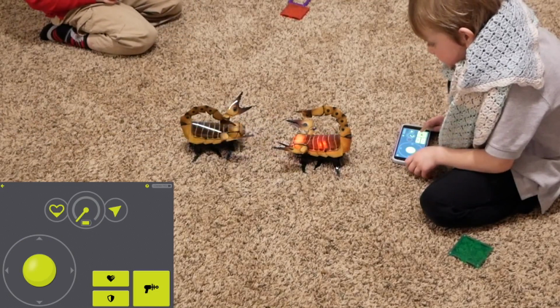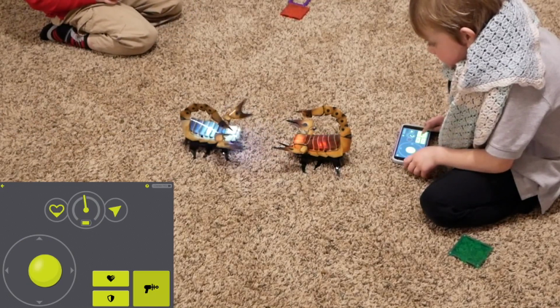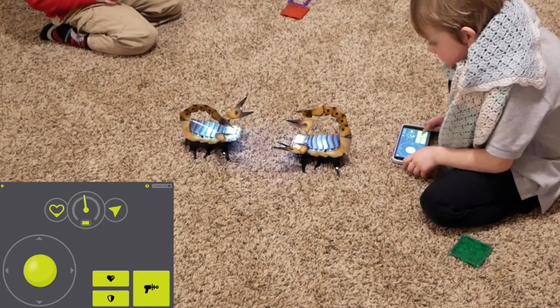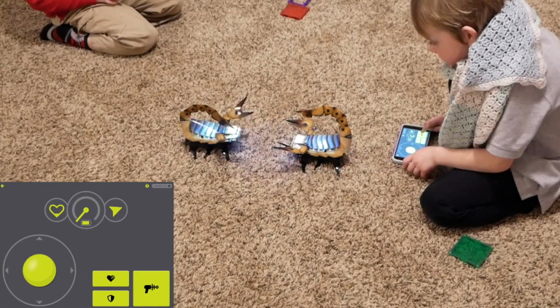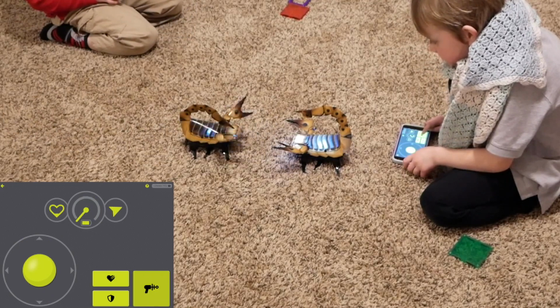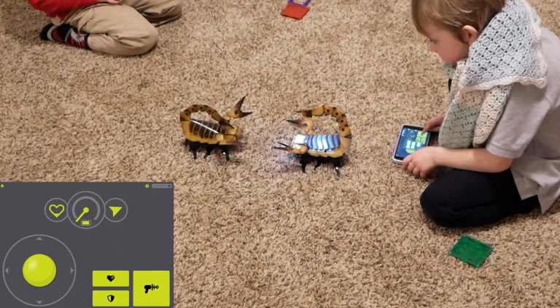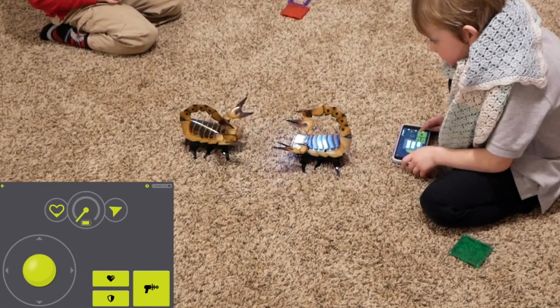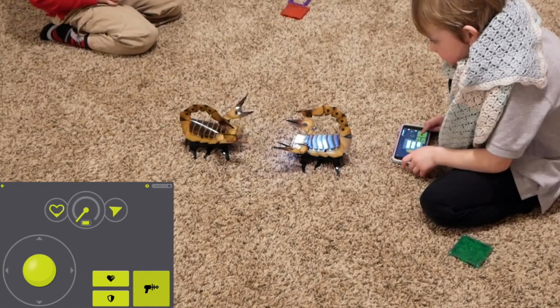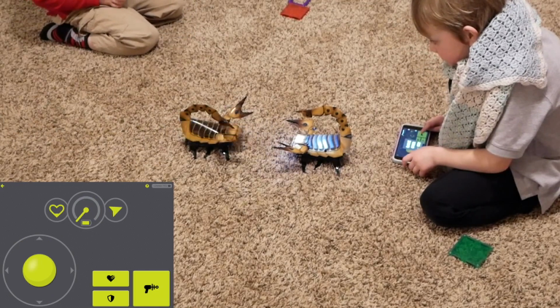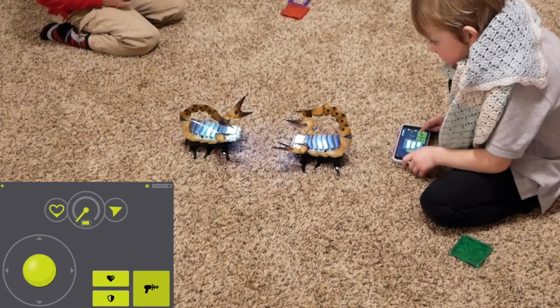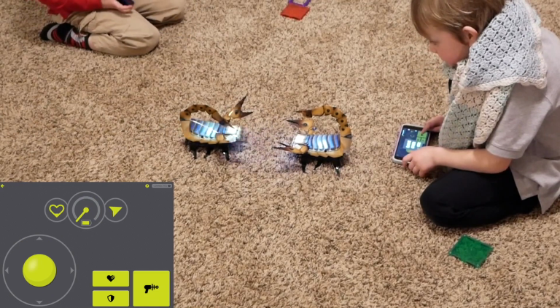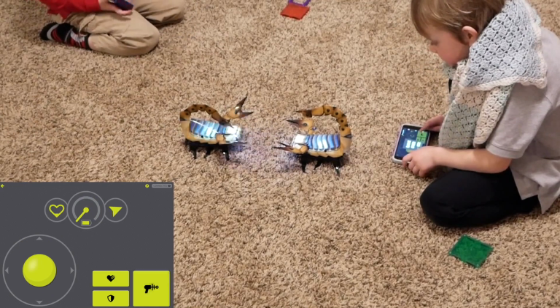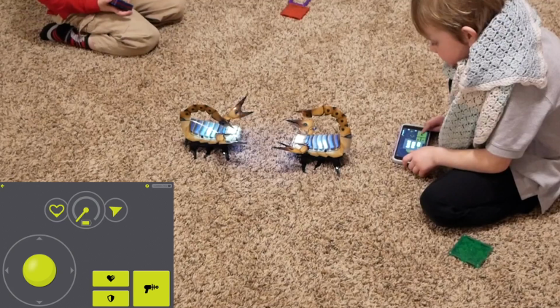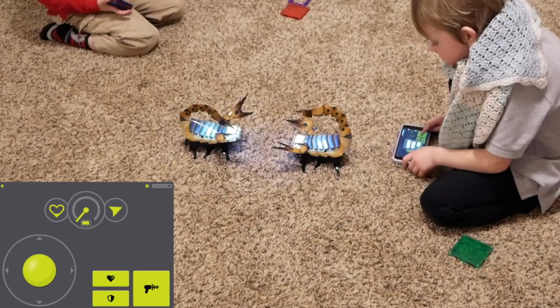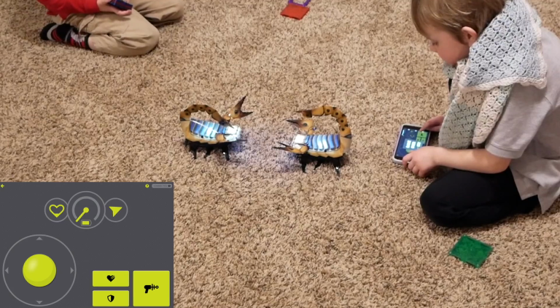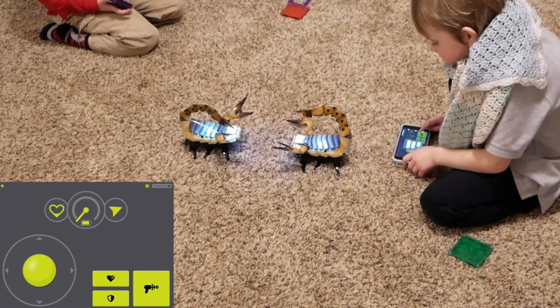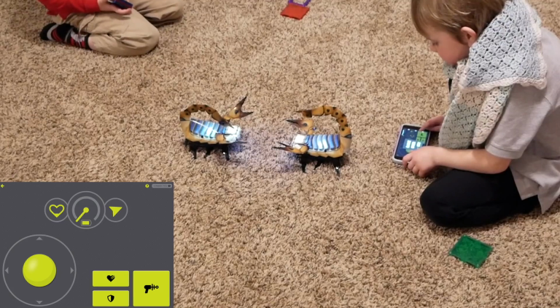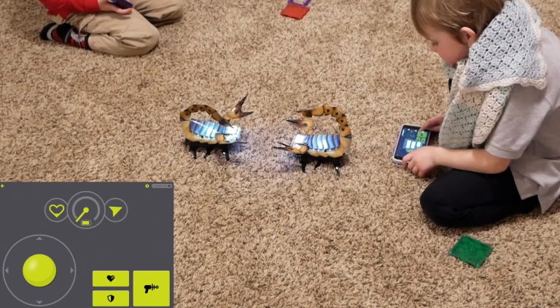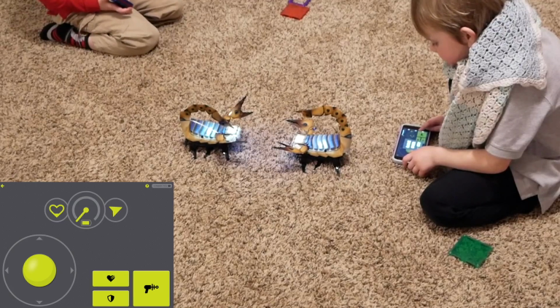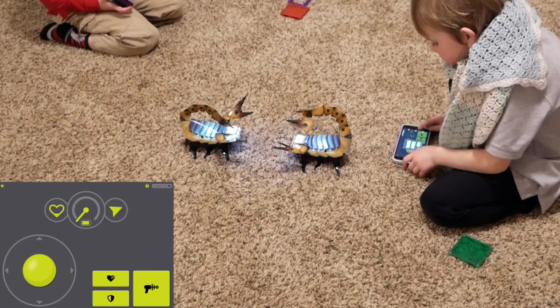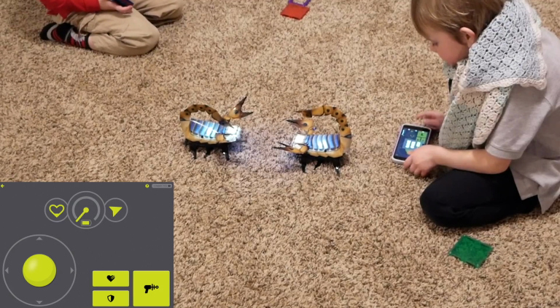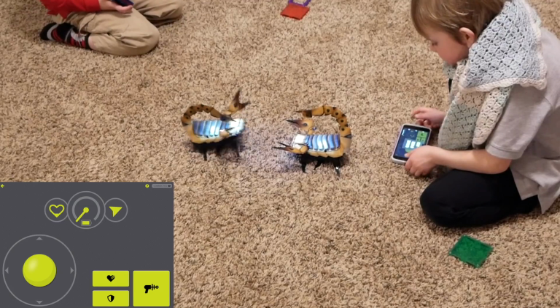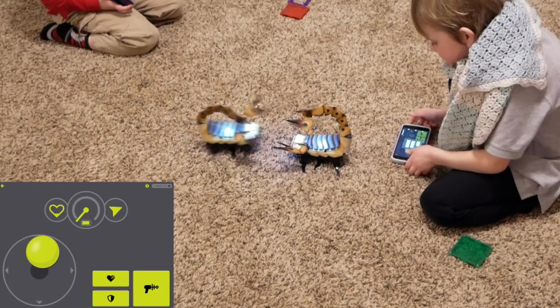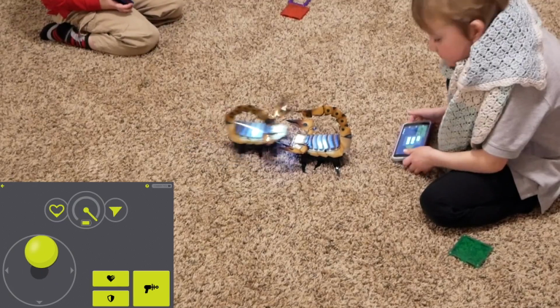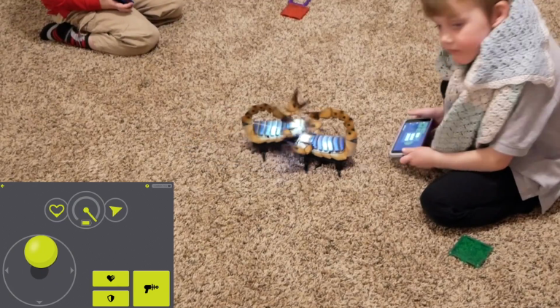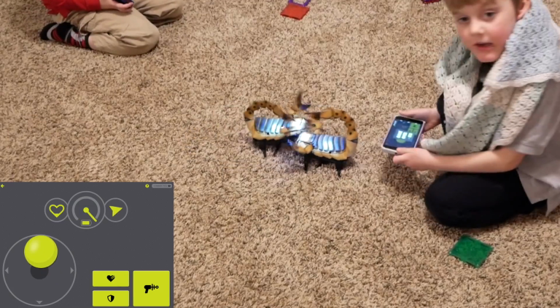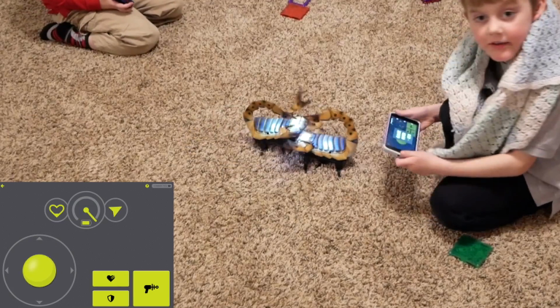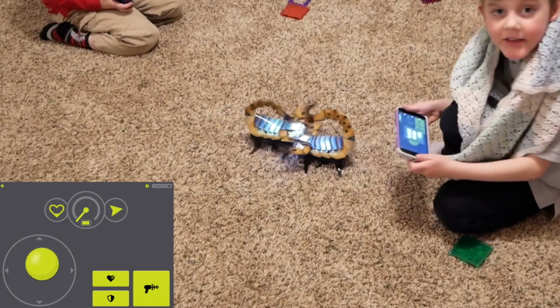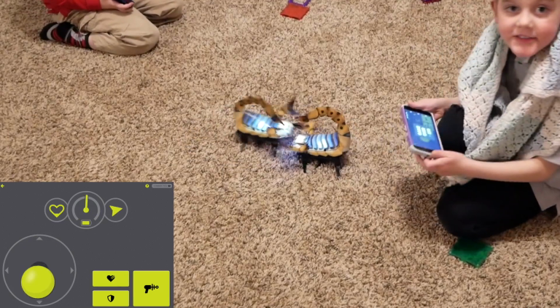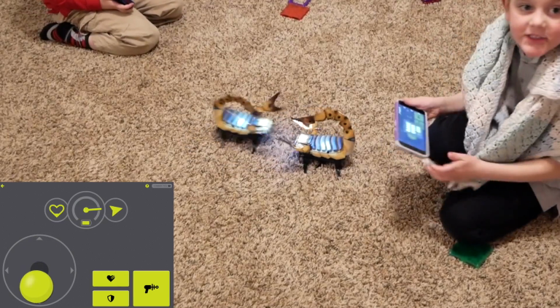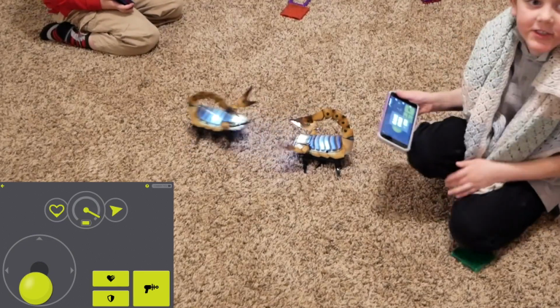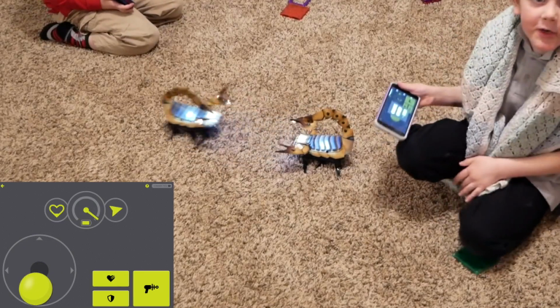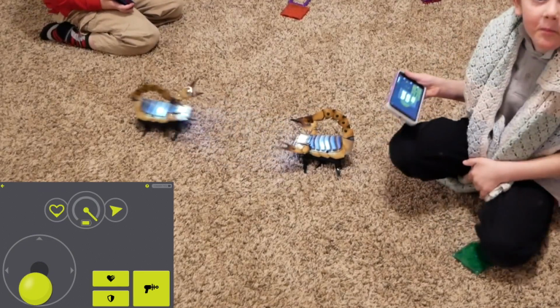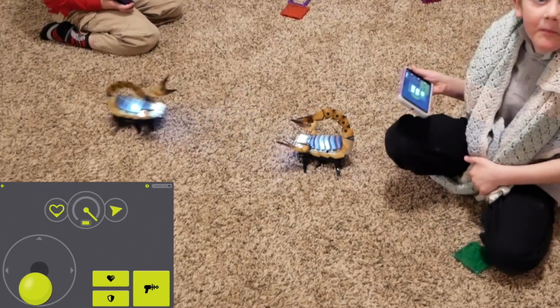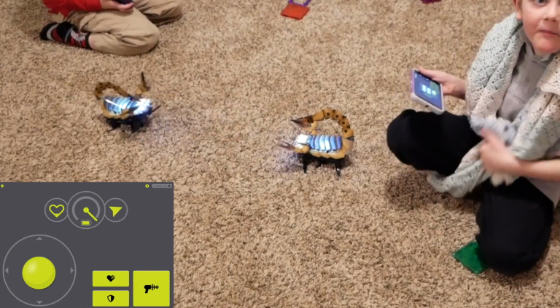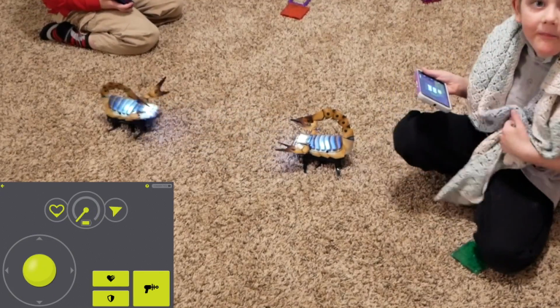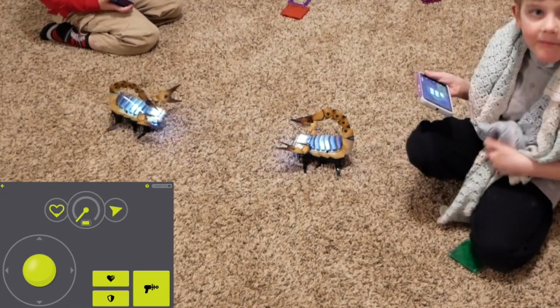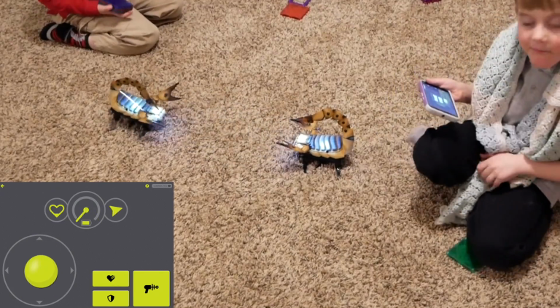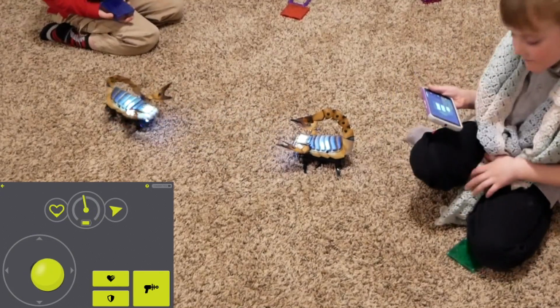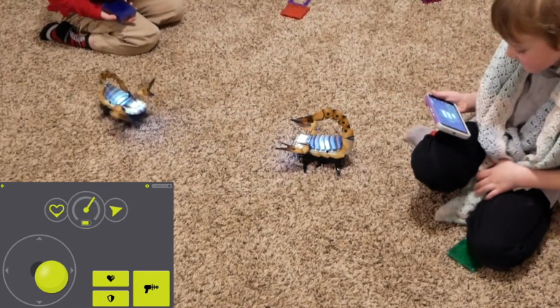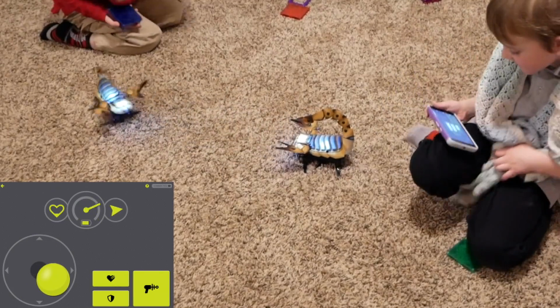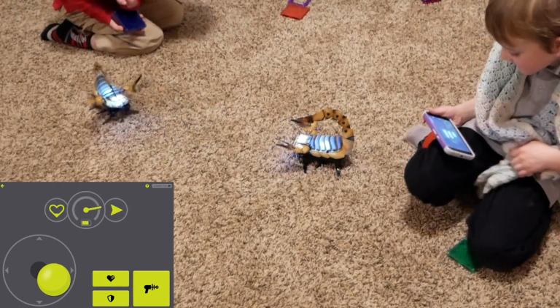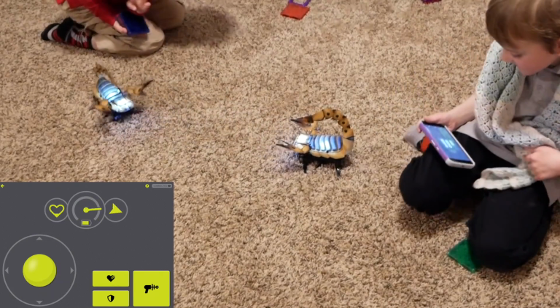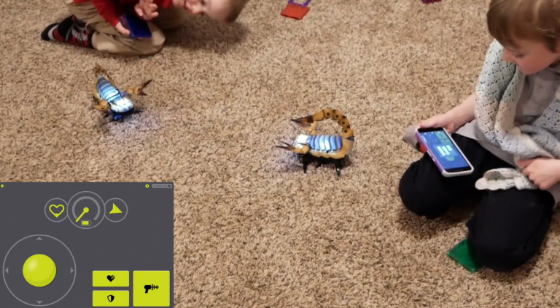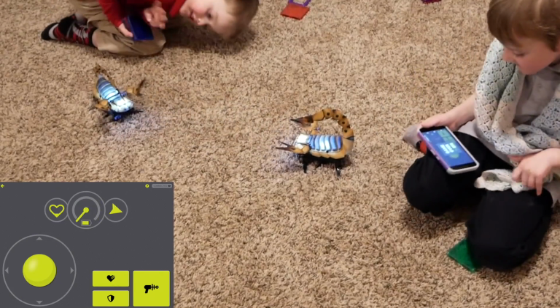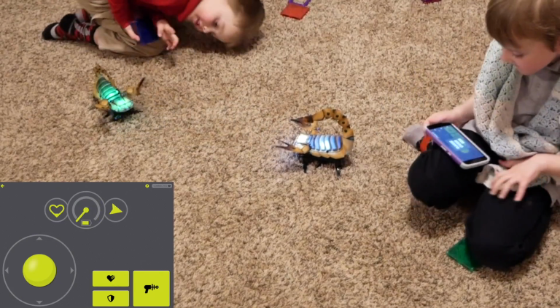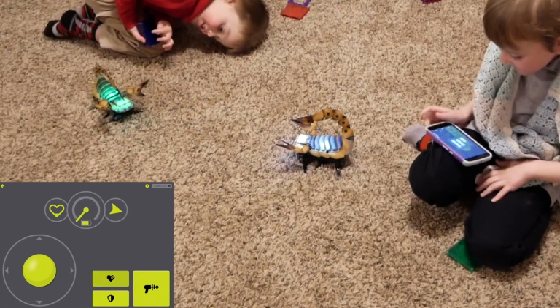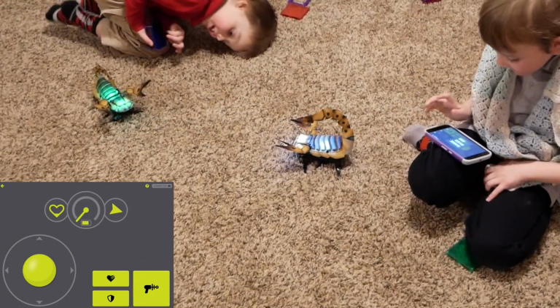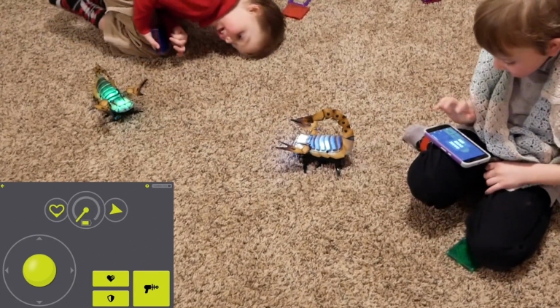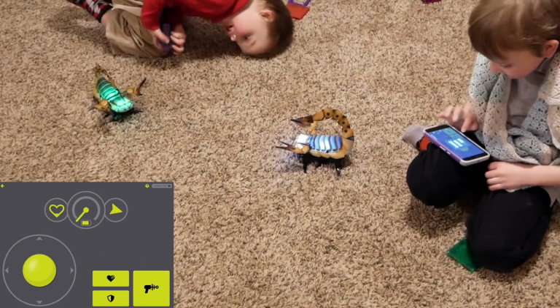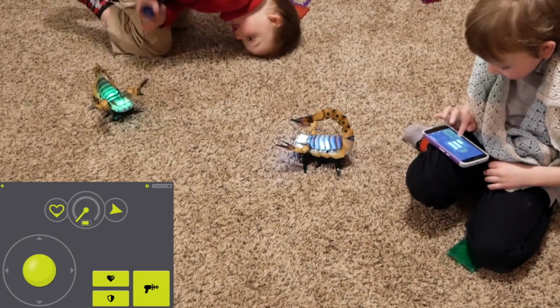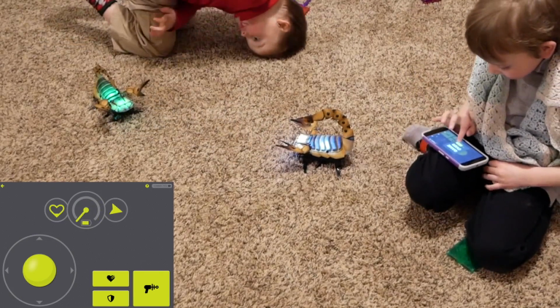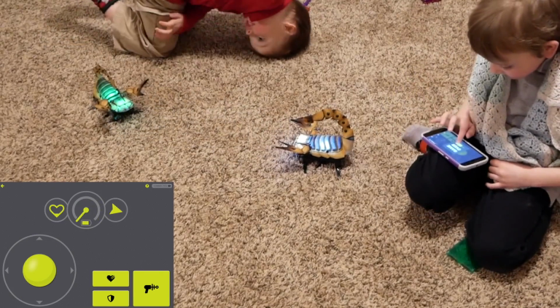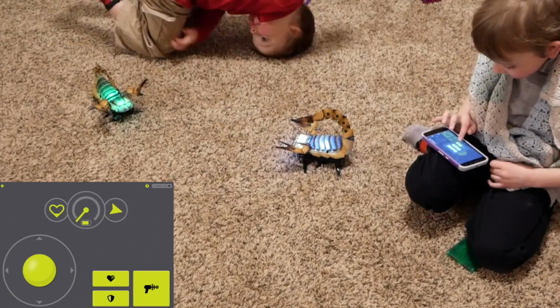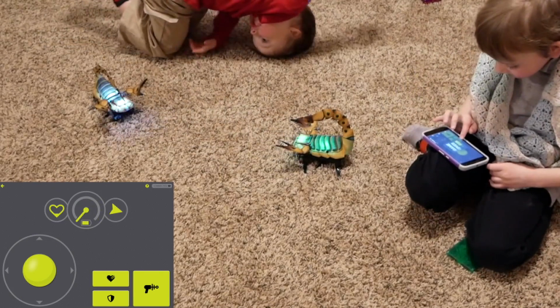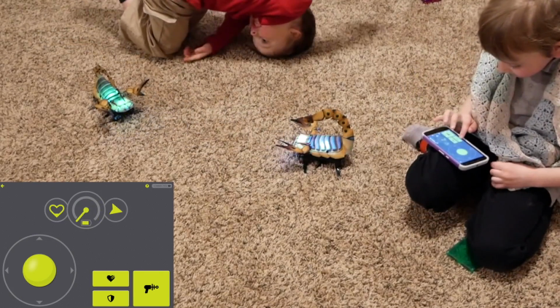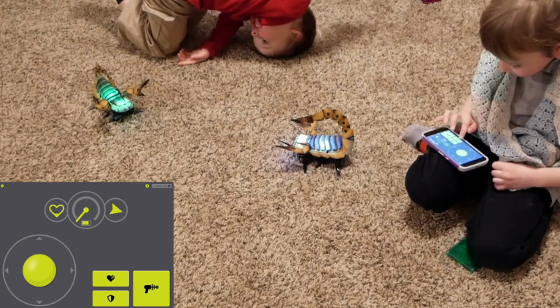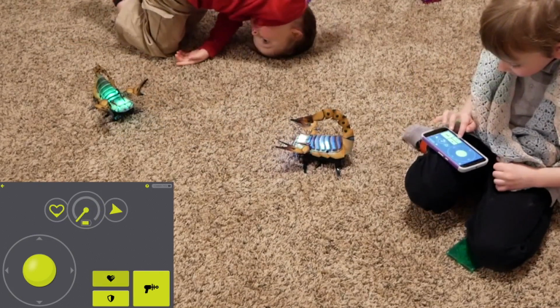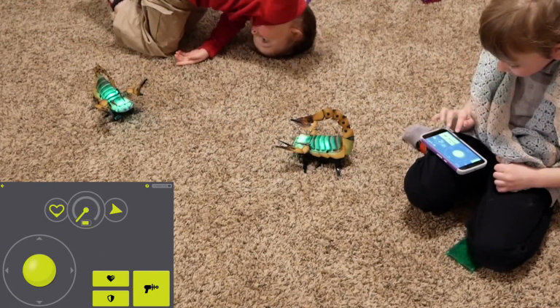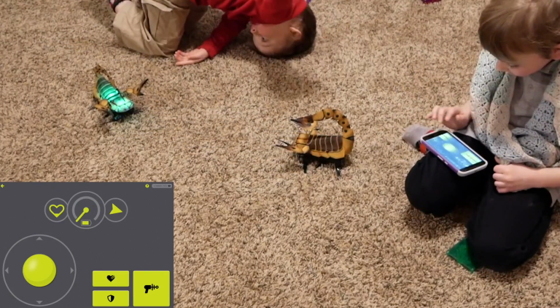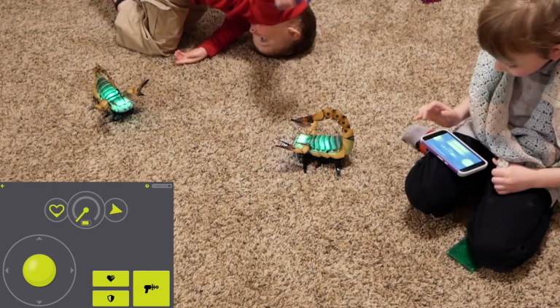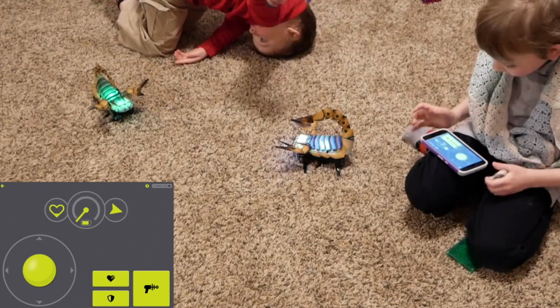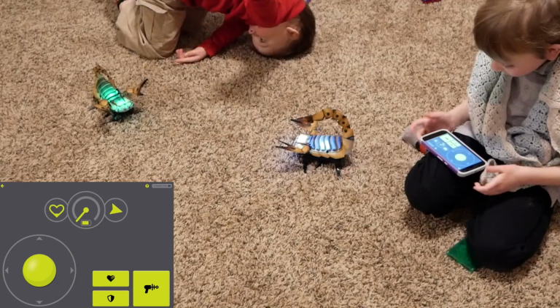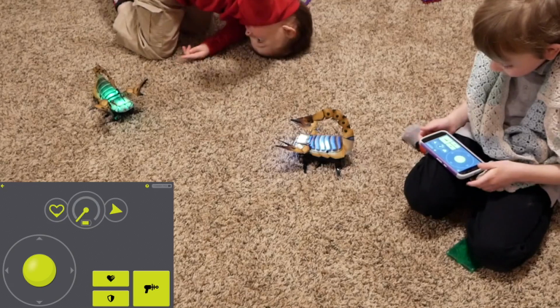You know what that is? You got a game over! Nope — I still have some health. I'm going to give myself more health.